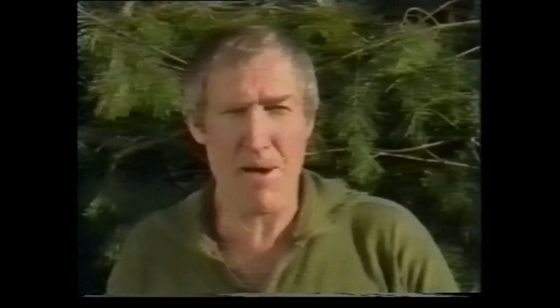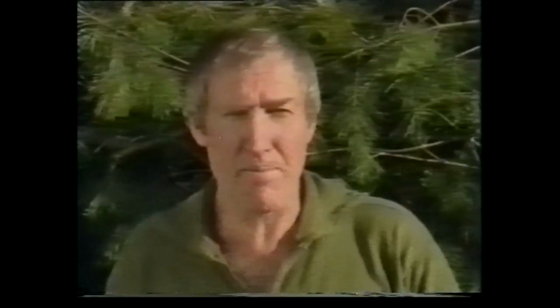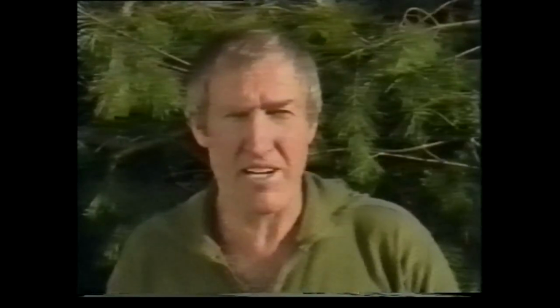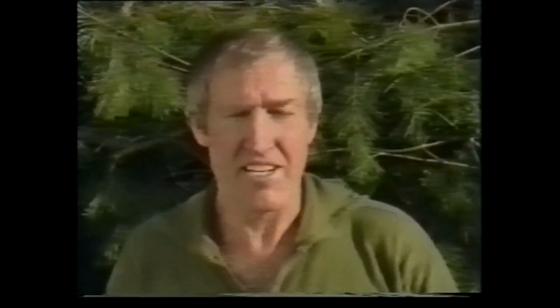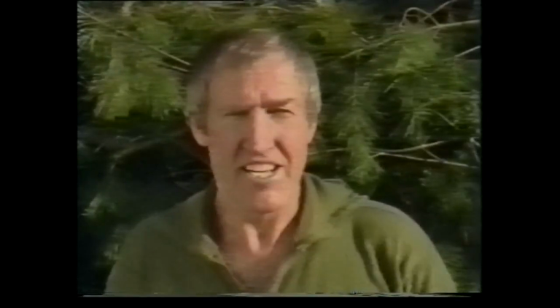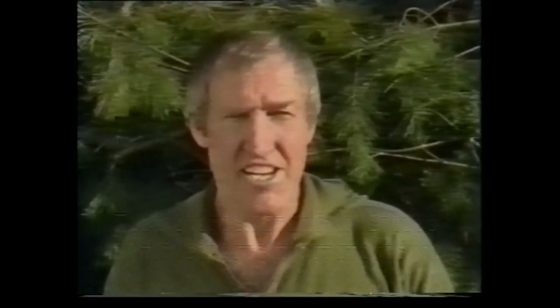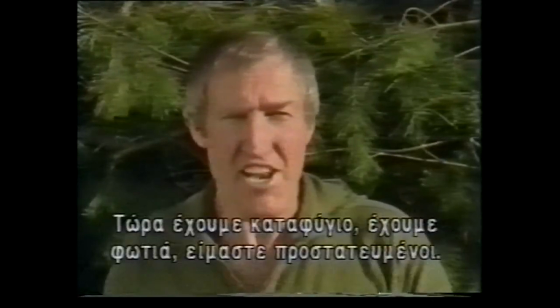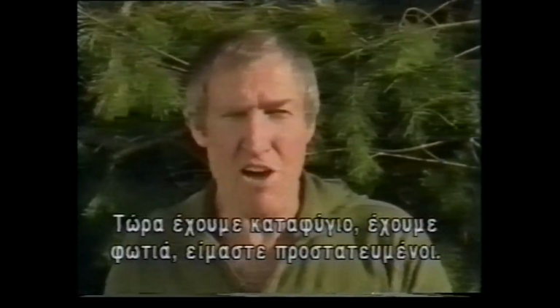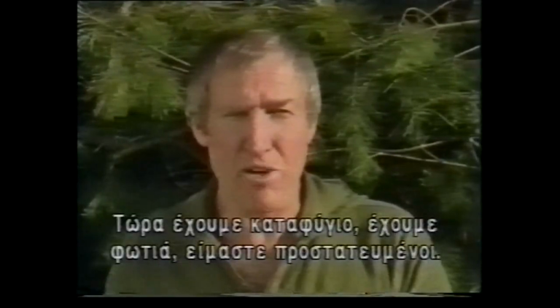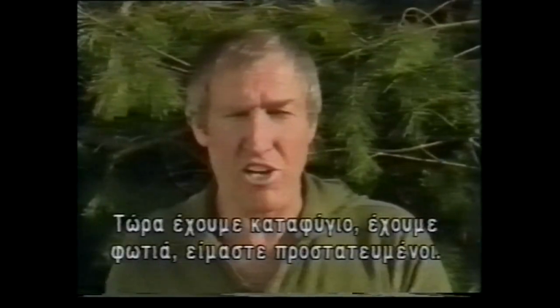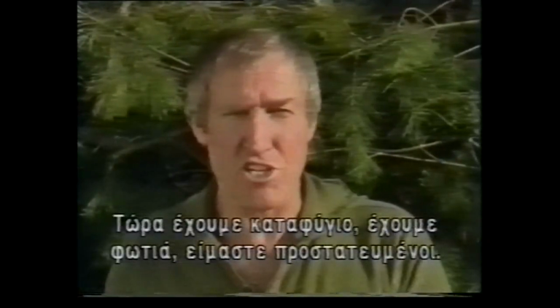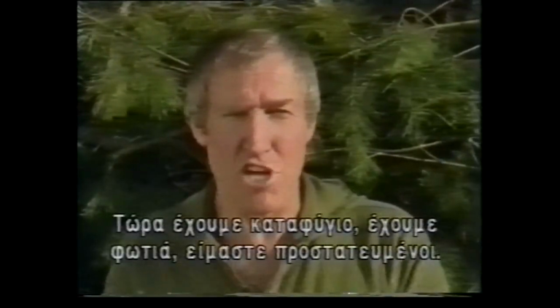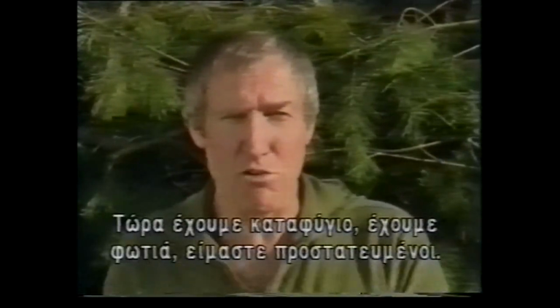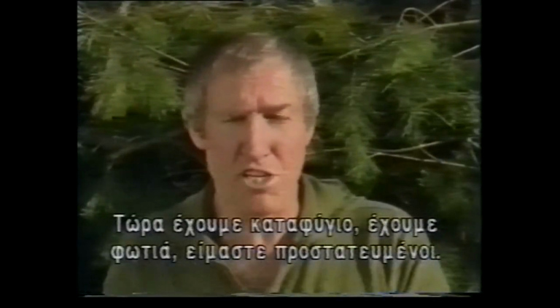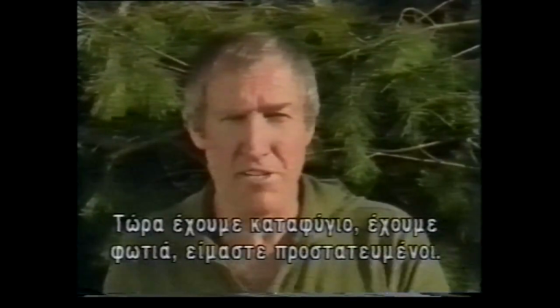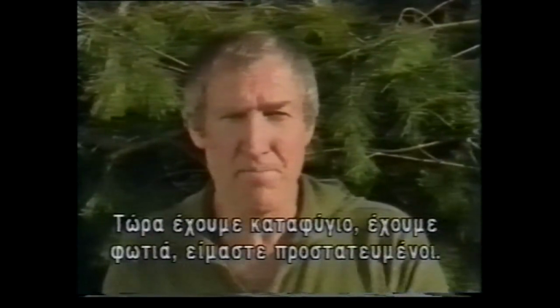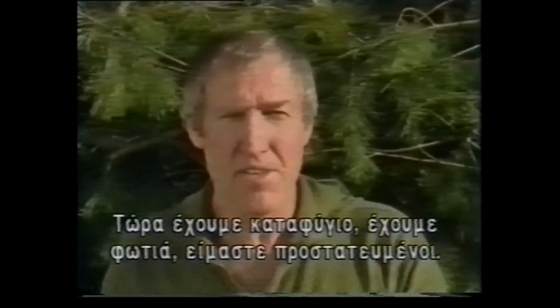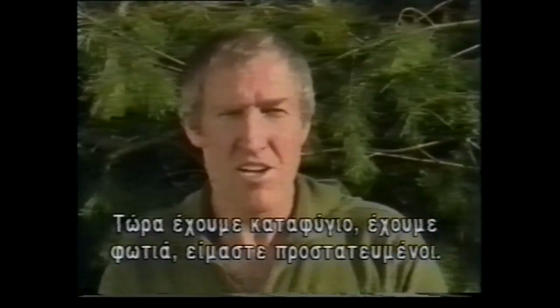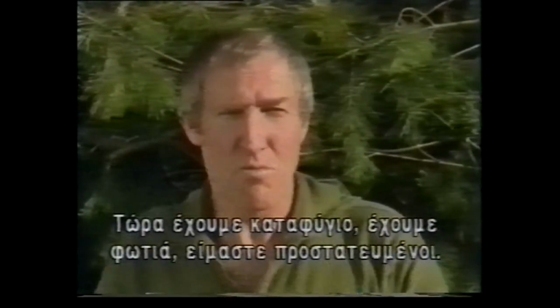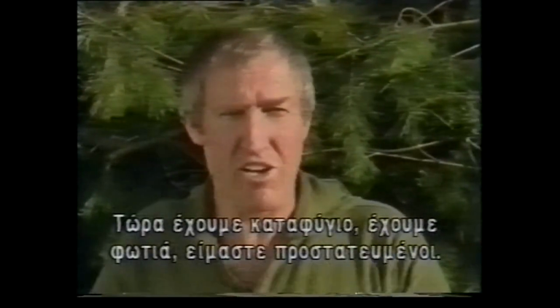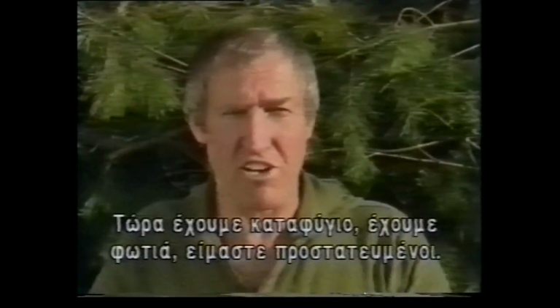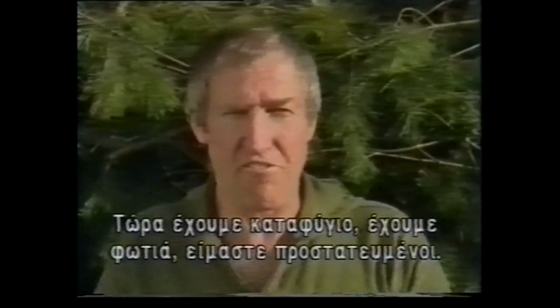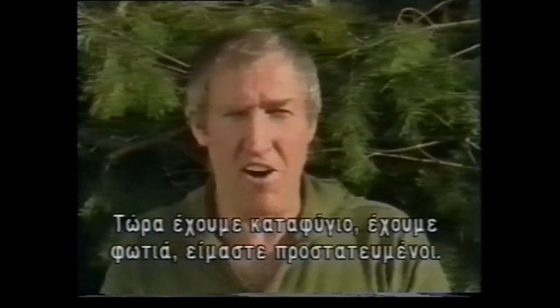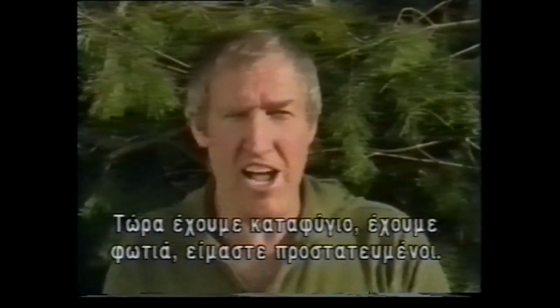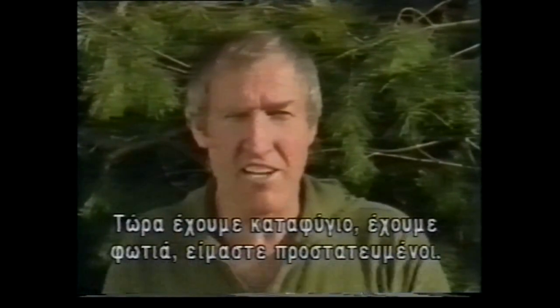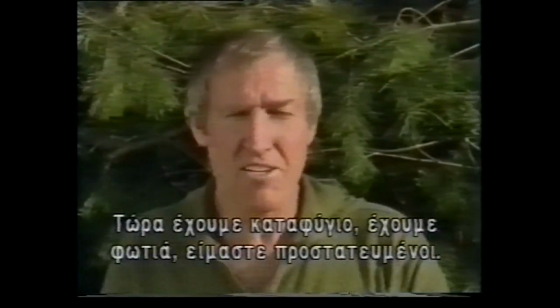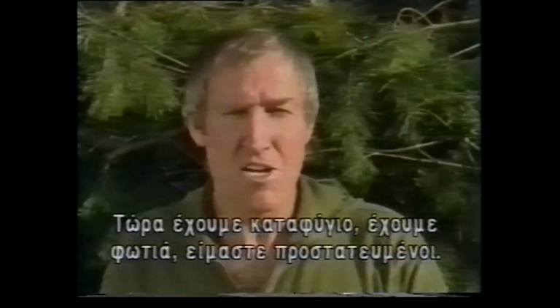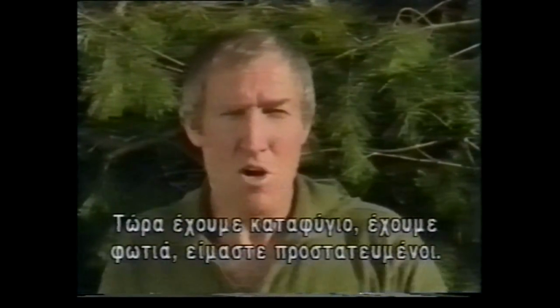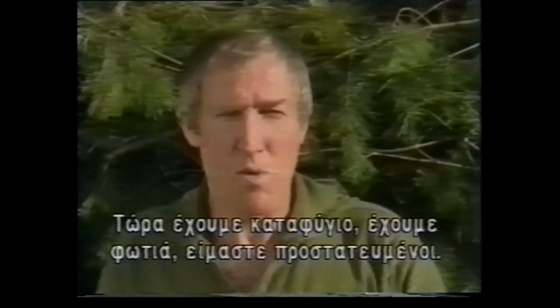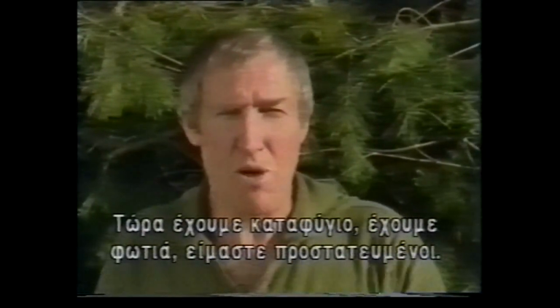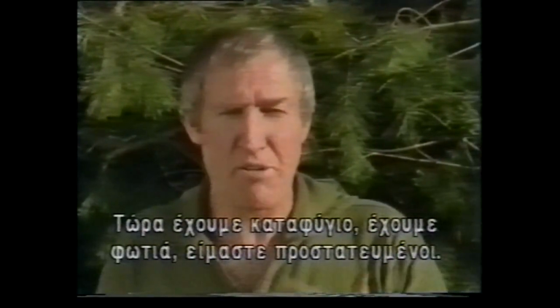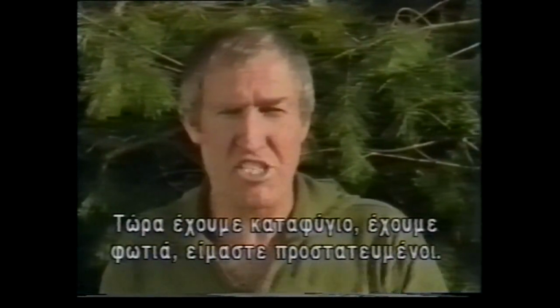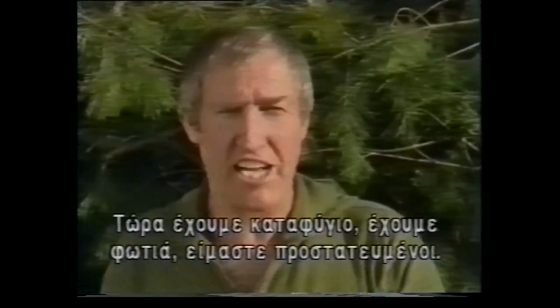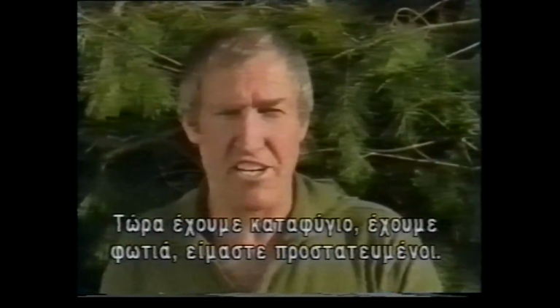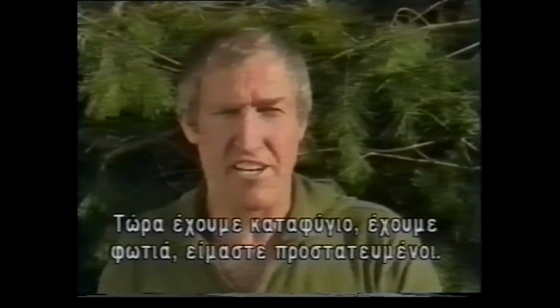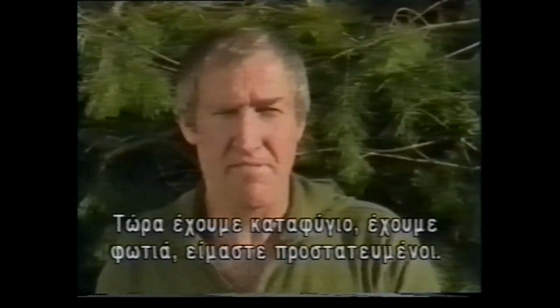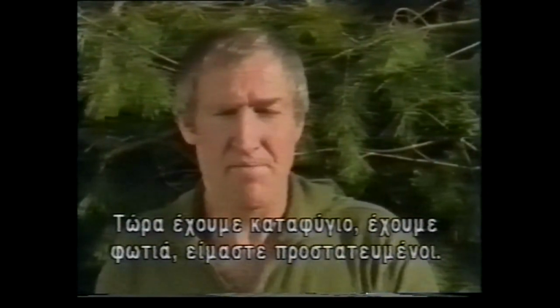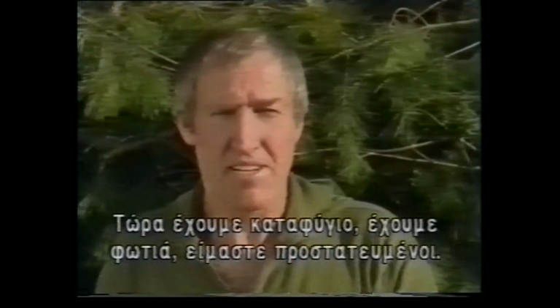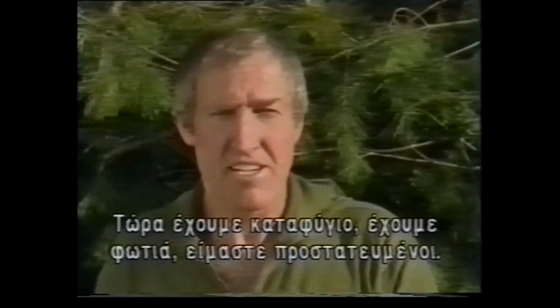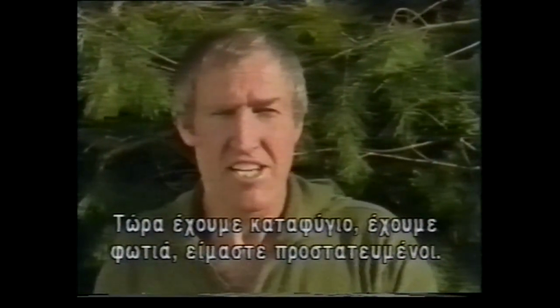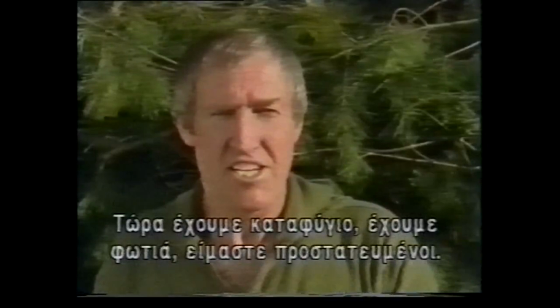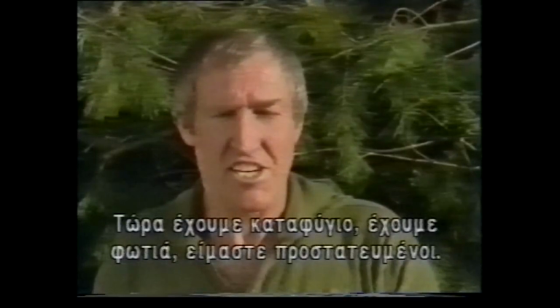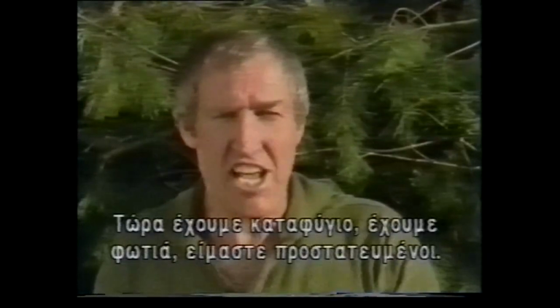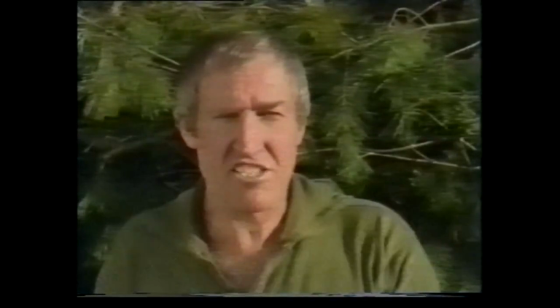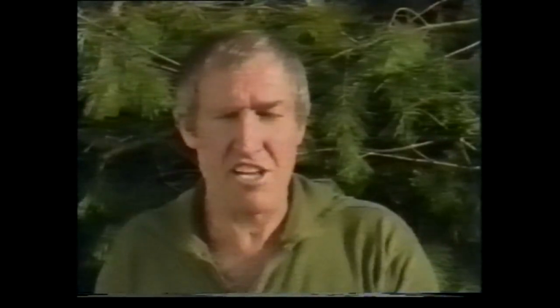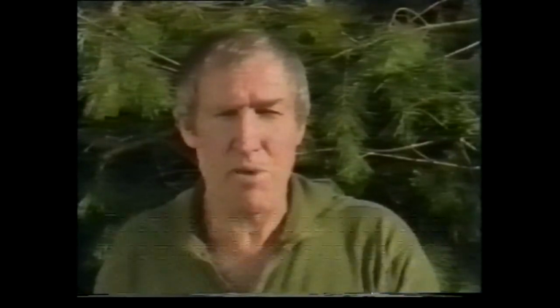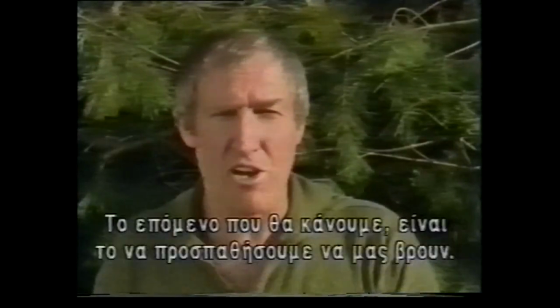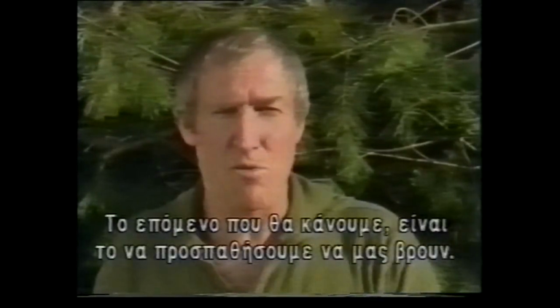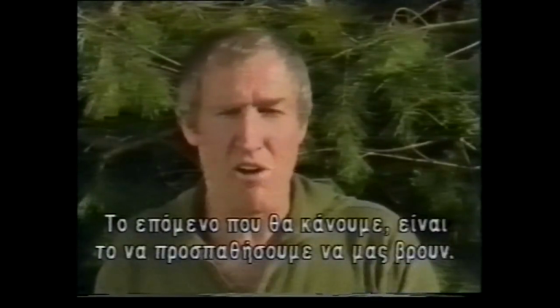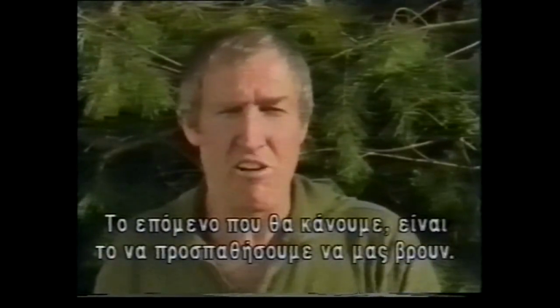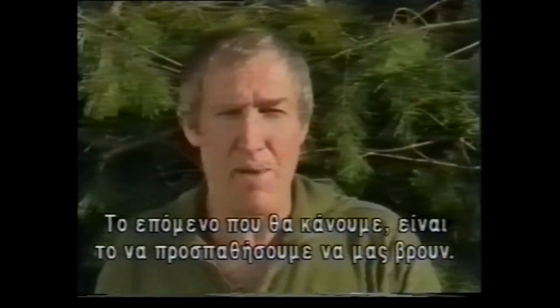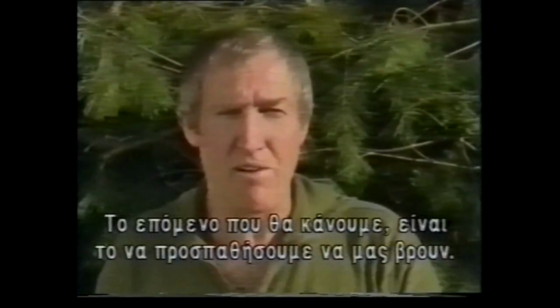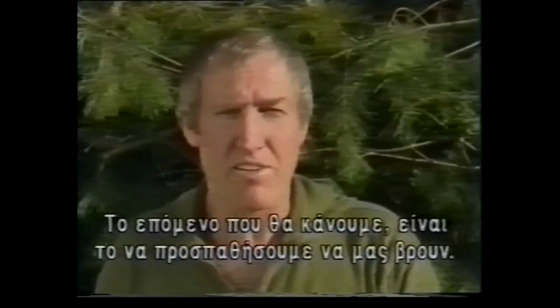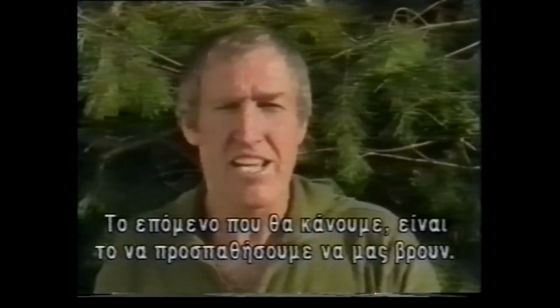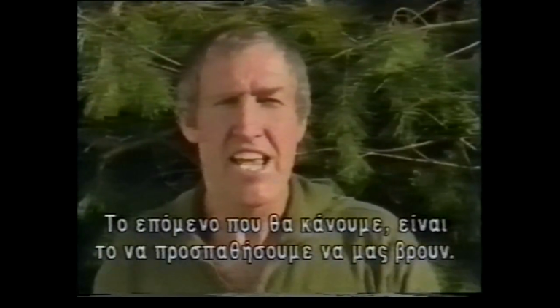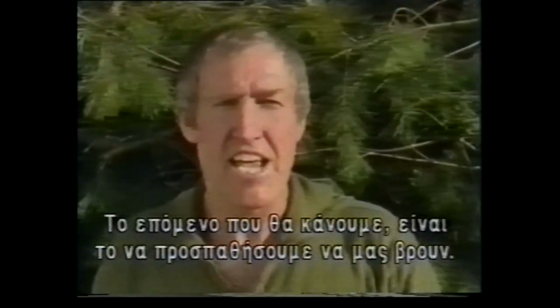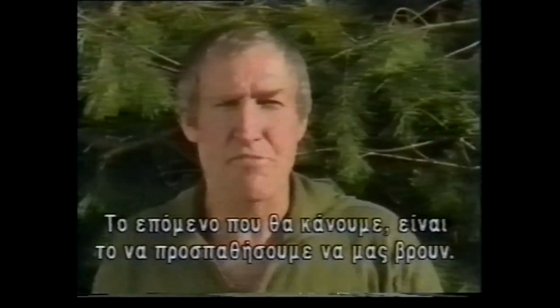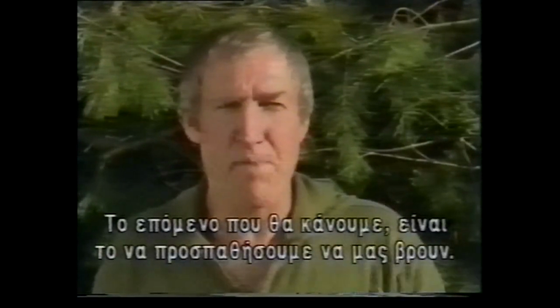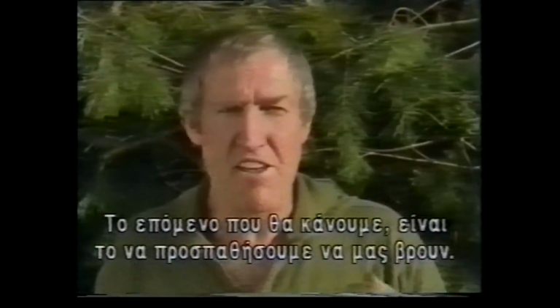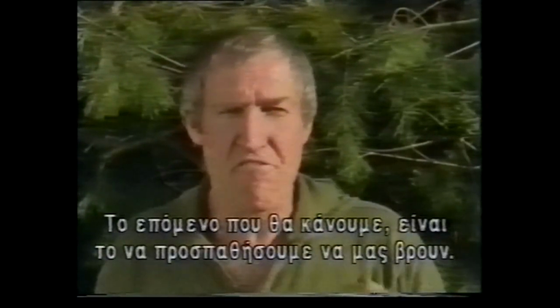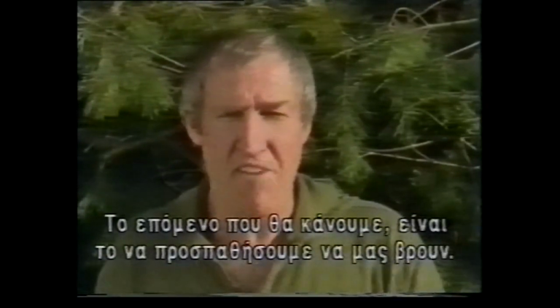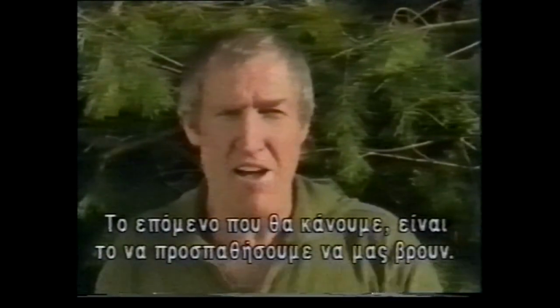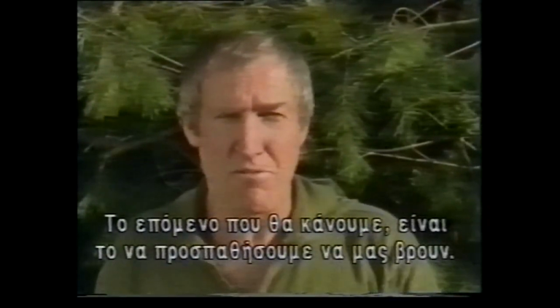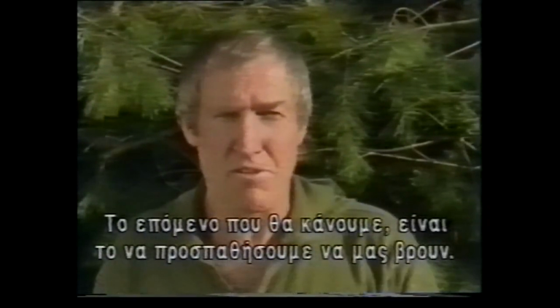Remember, now we've got a shelter, we've got a fire, we are protected. The next thing we've got to worry about is being found.